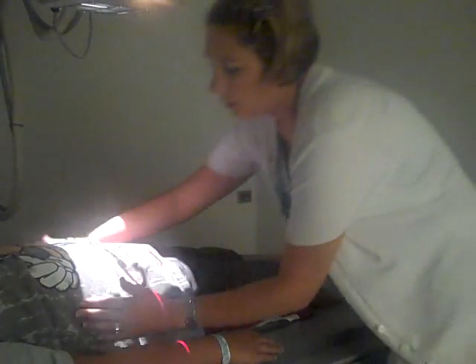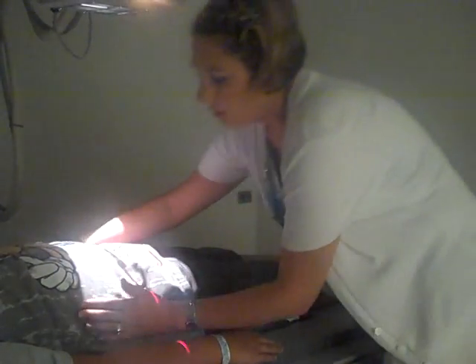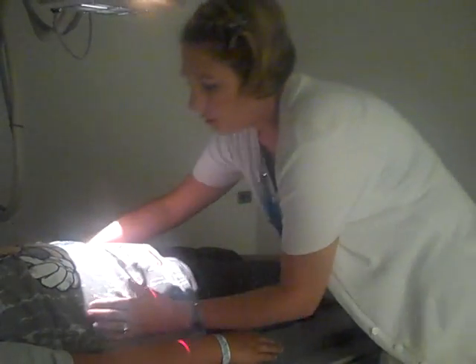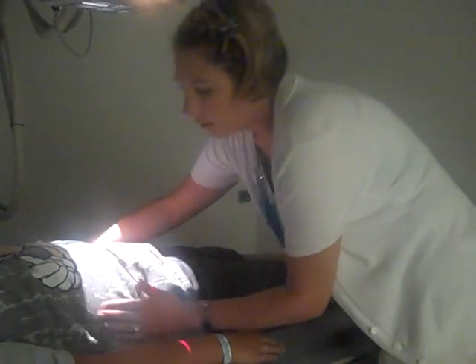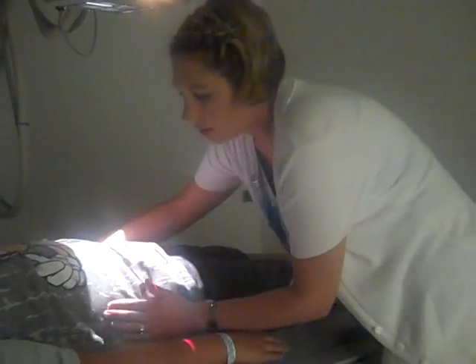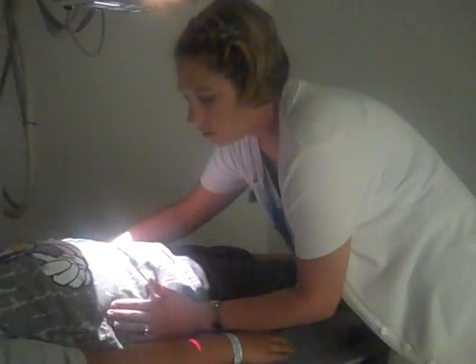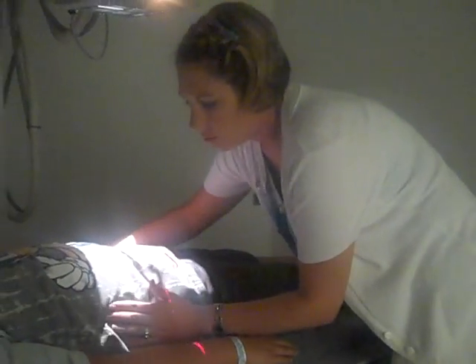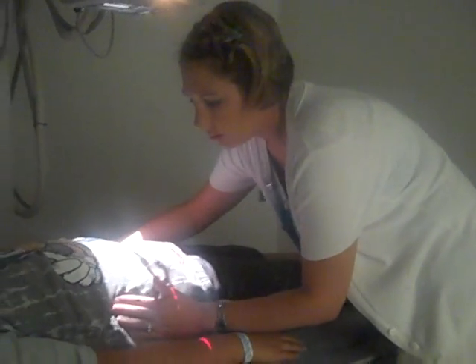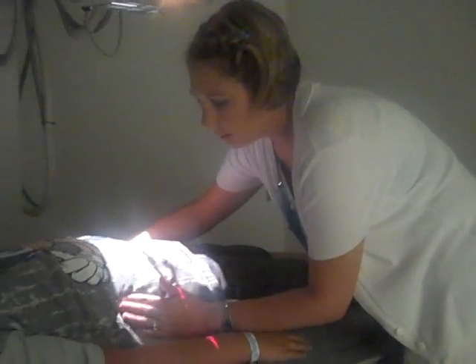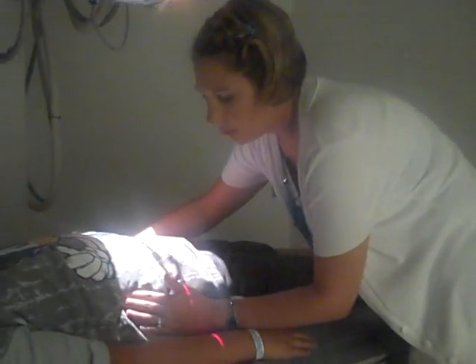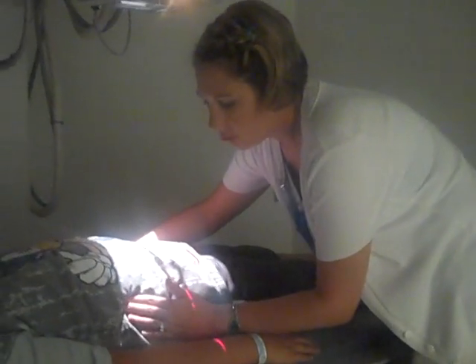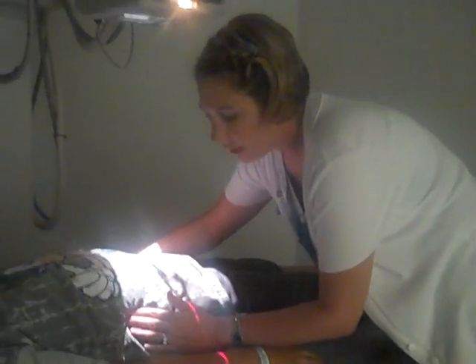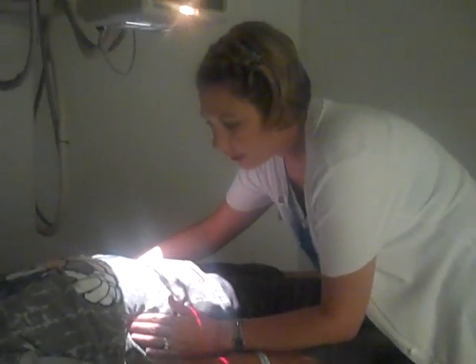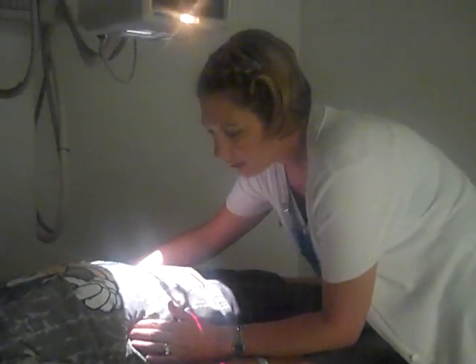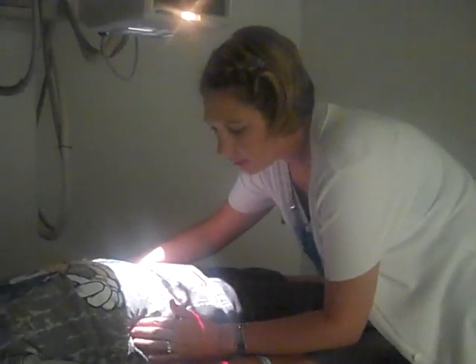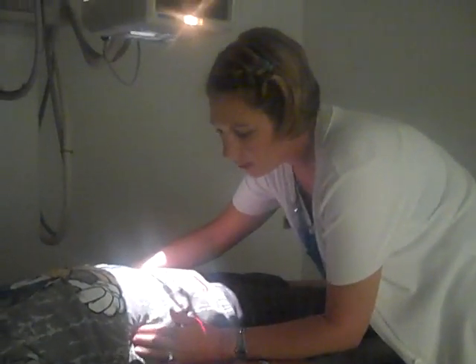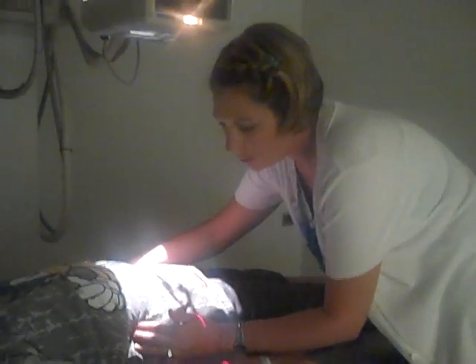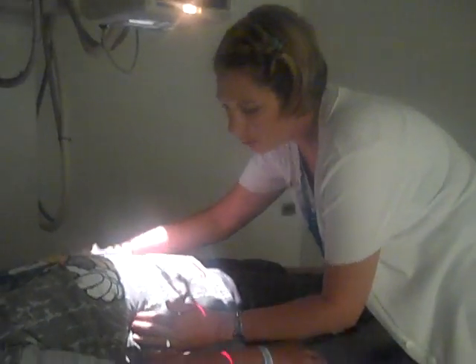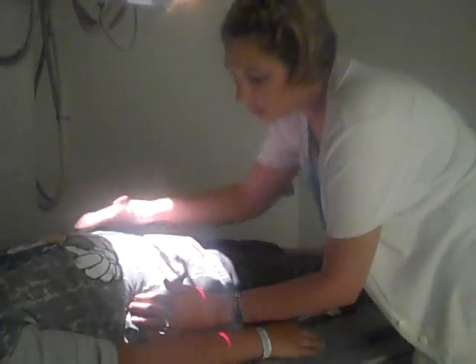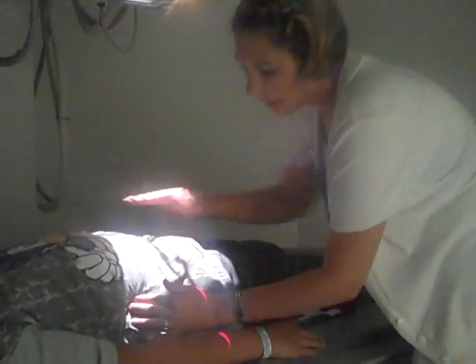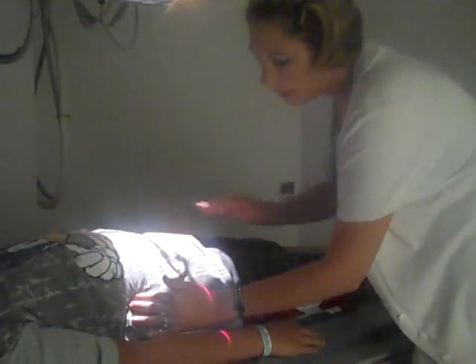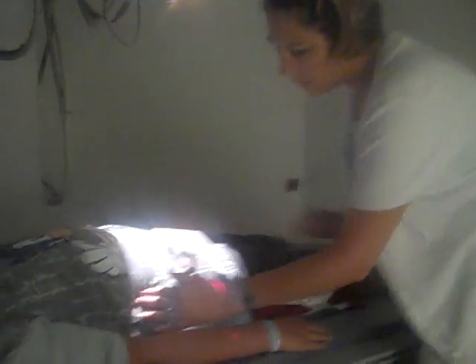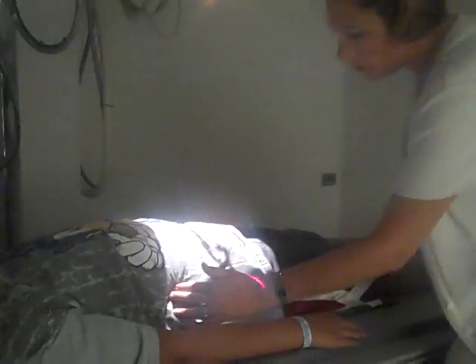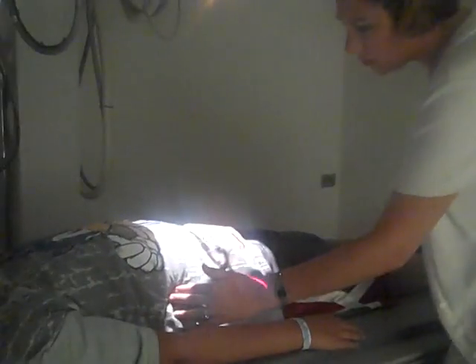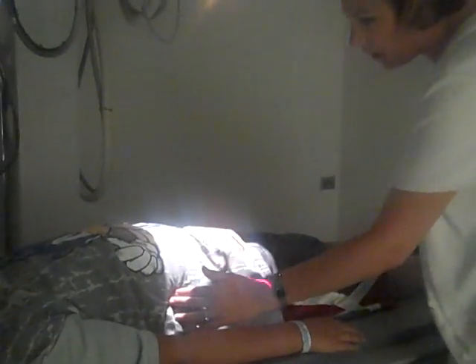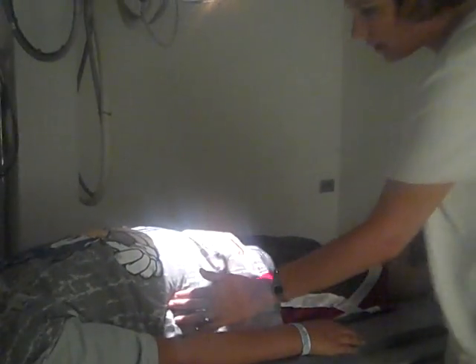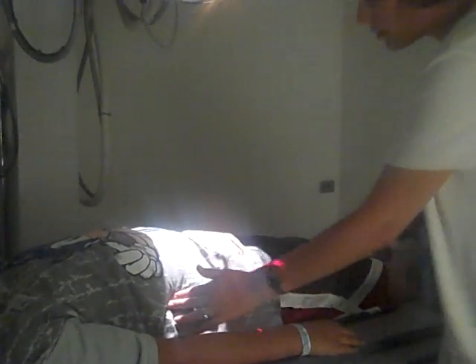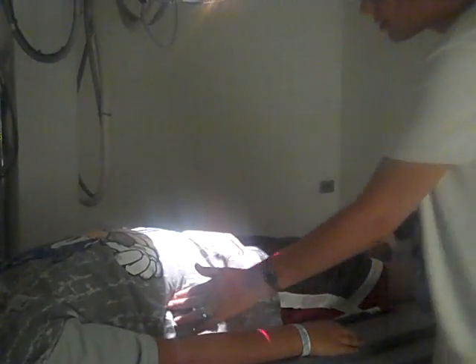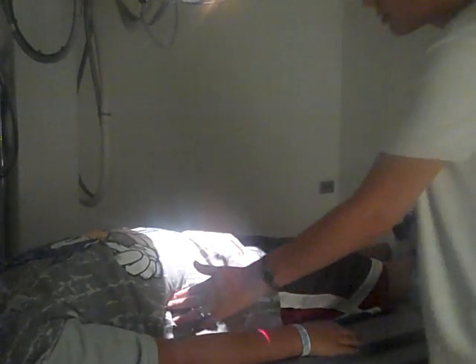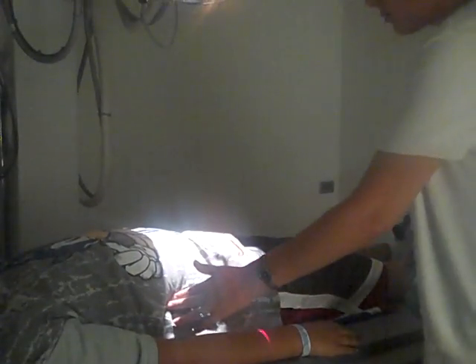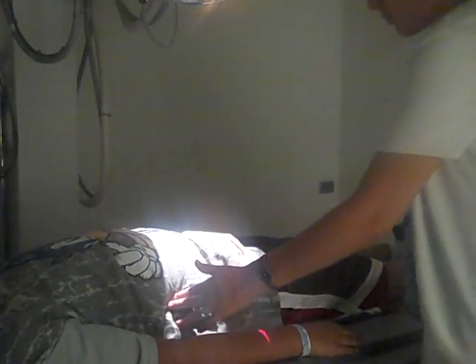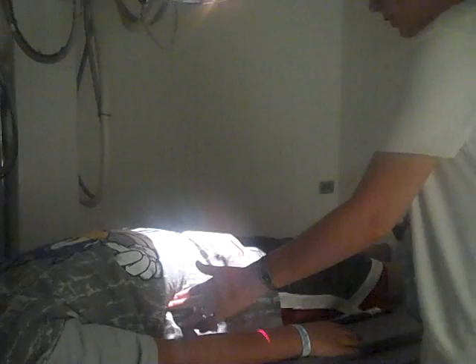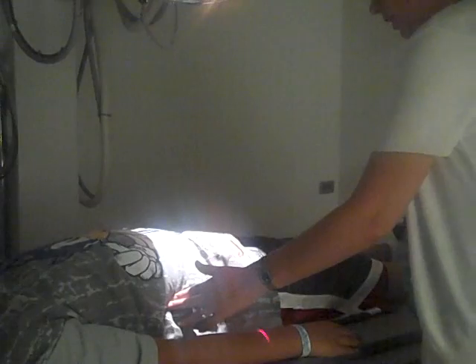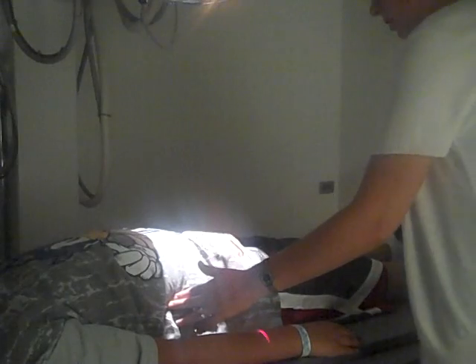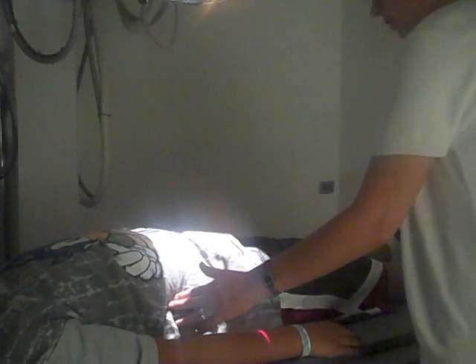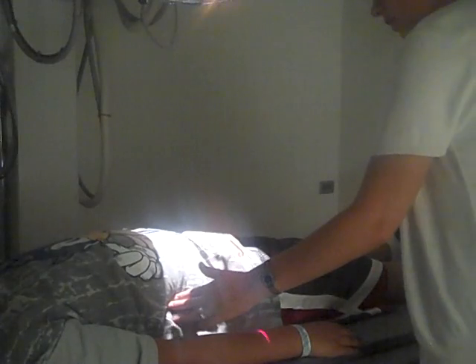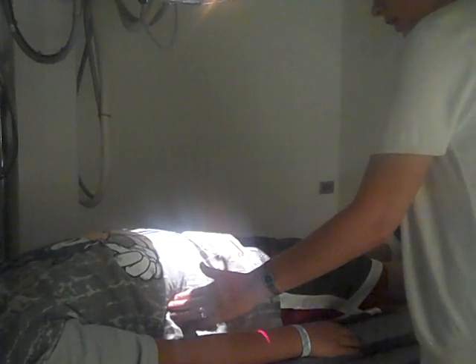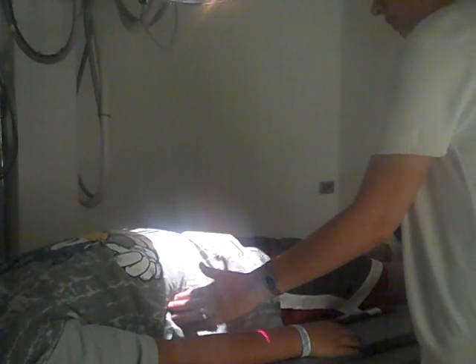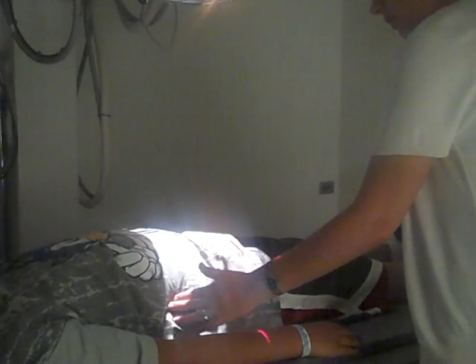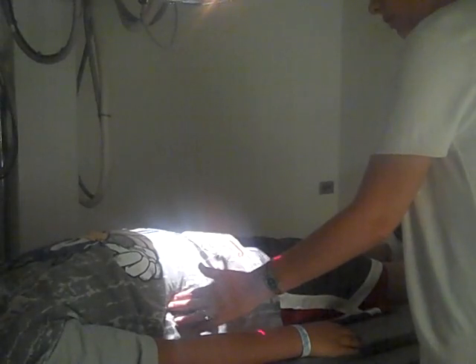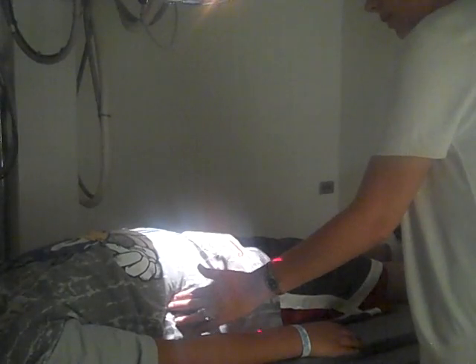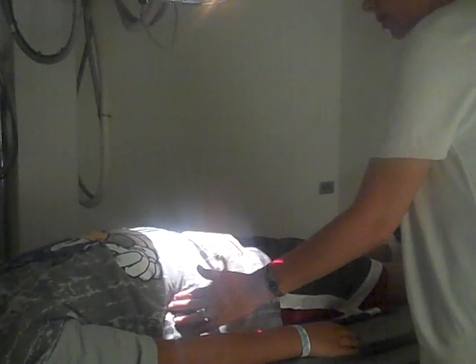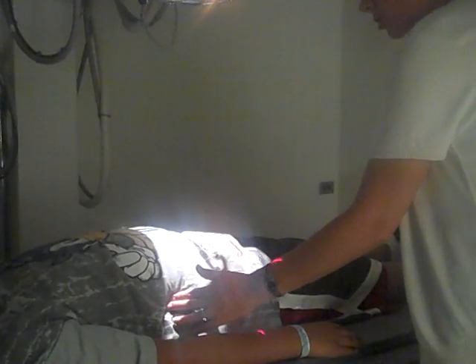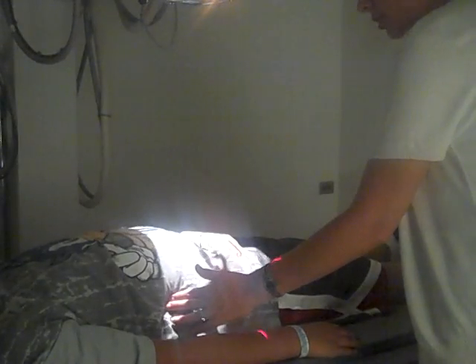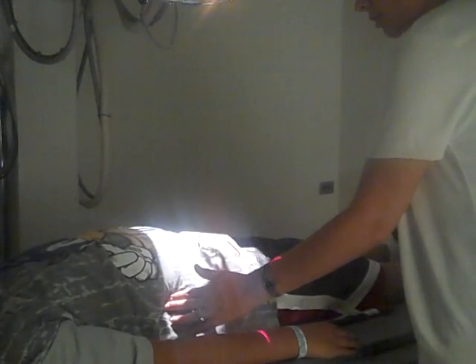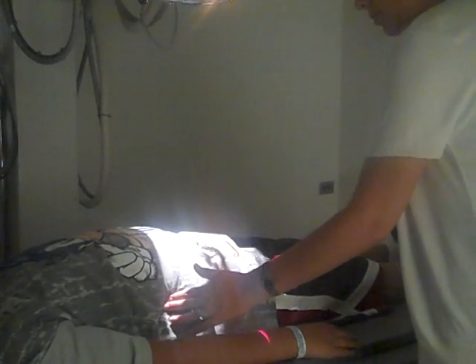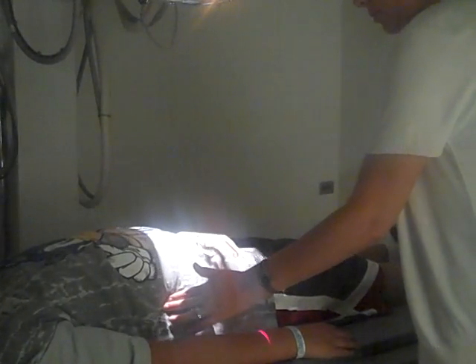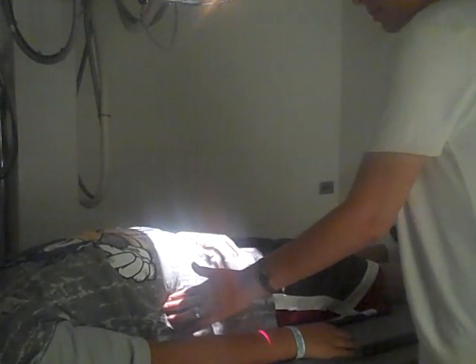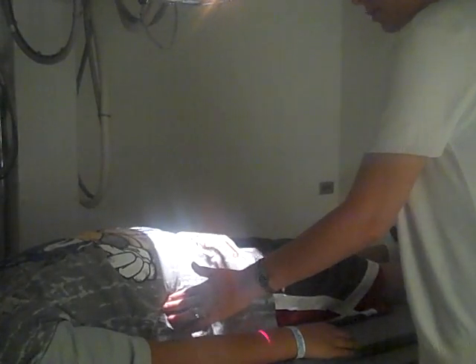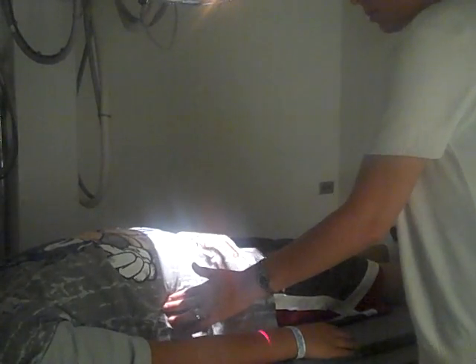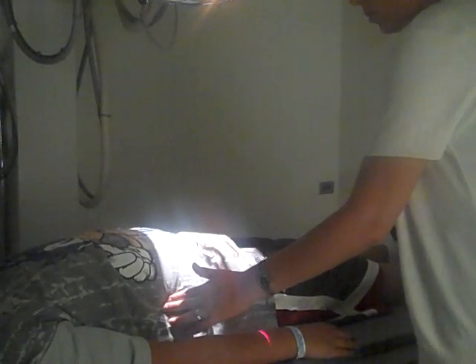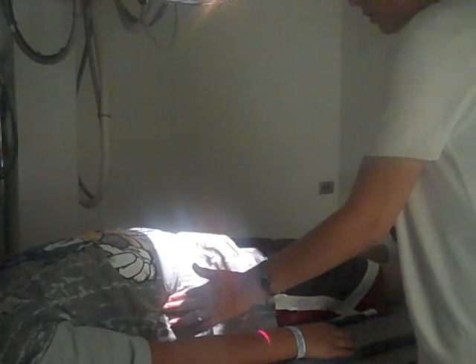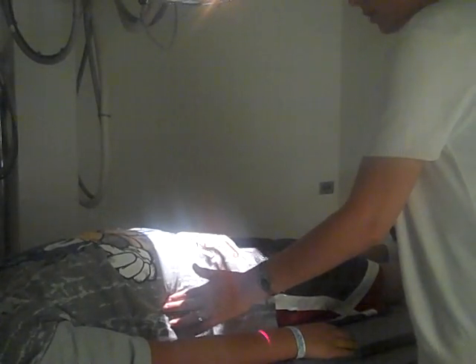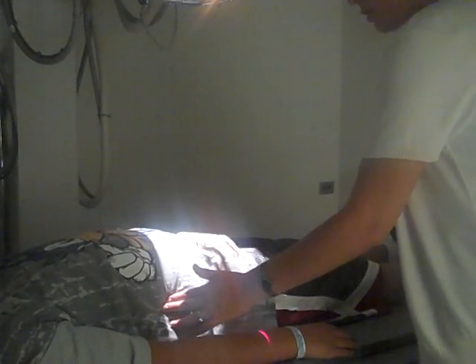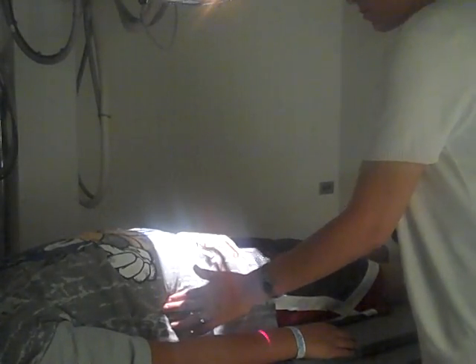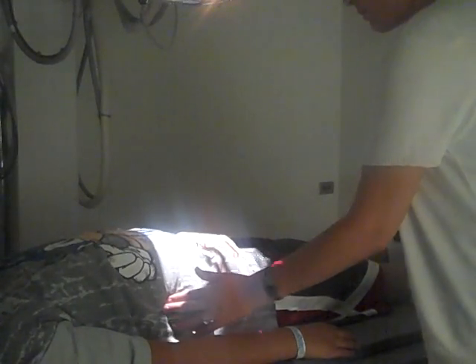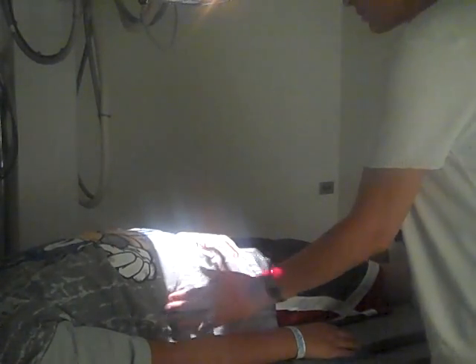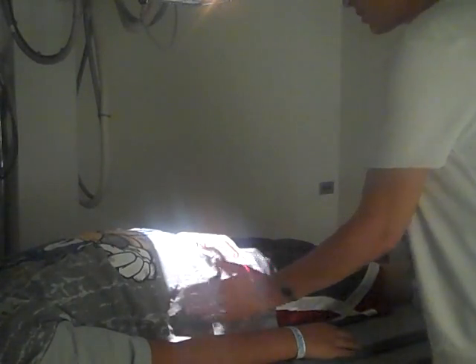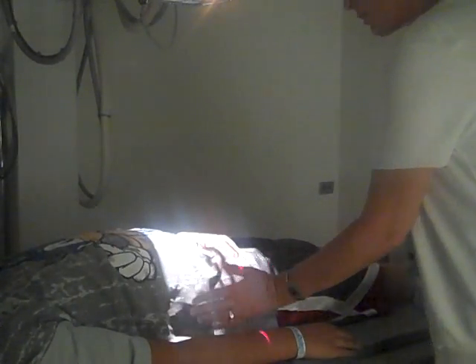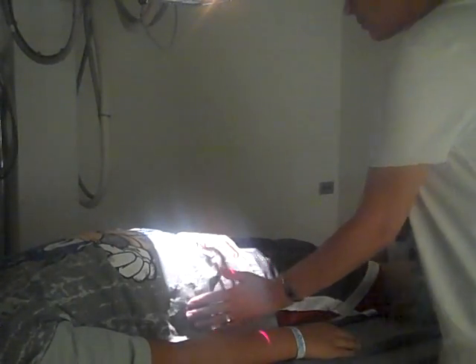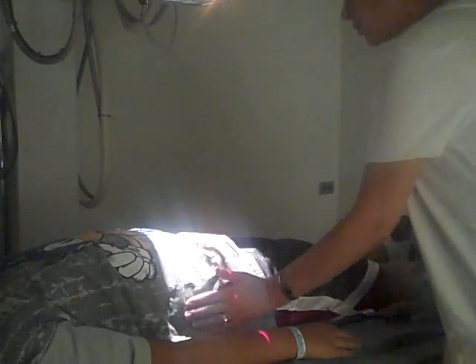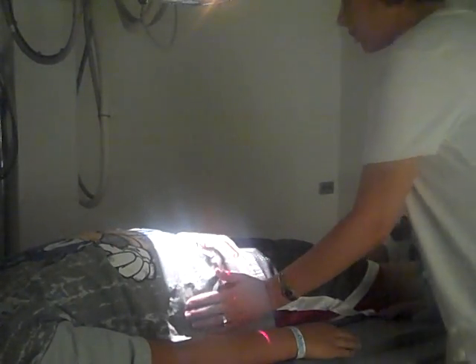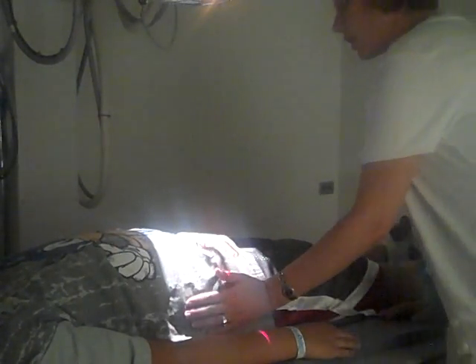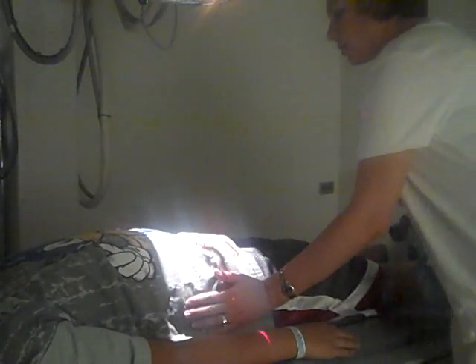Then do a double check. Here's the top of our crest. We're at the midline of our patient, about a quarter inch above the top of the crest.